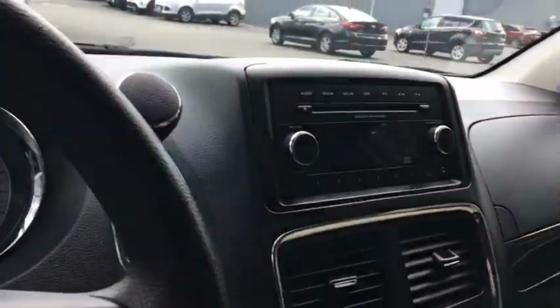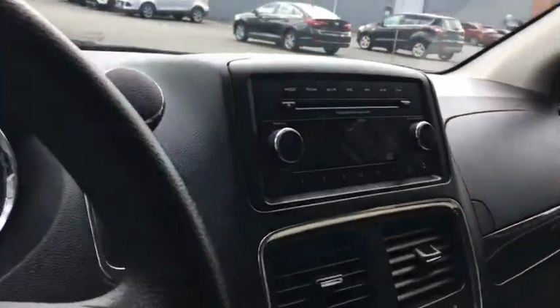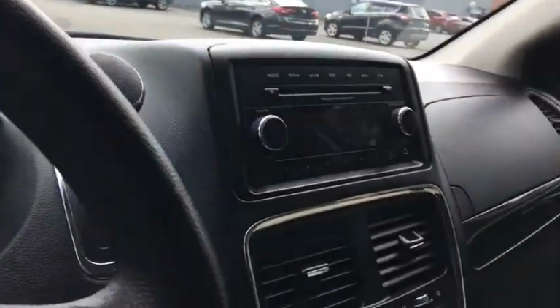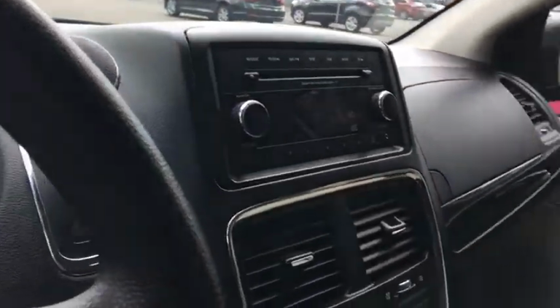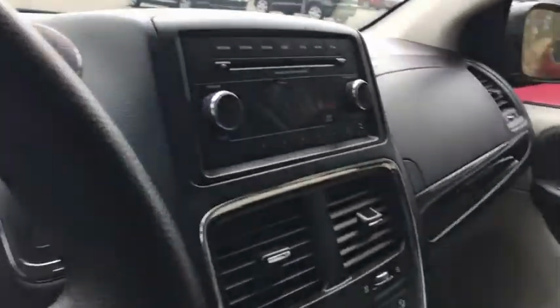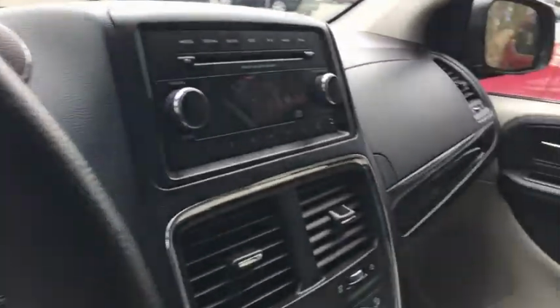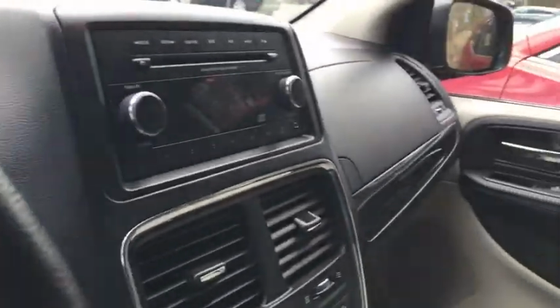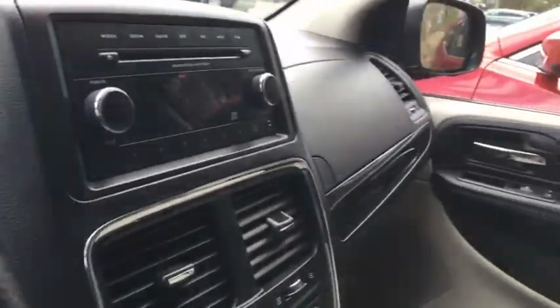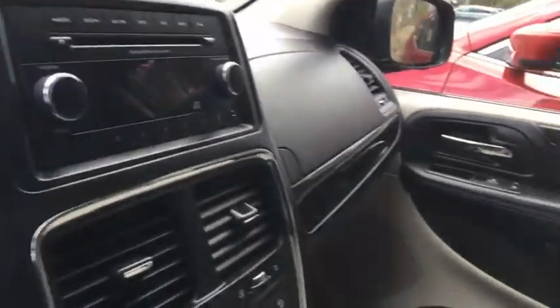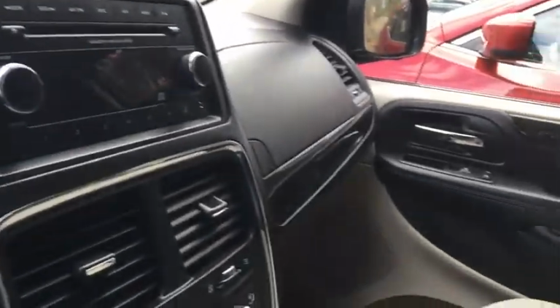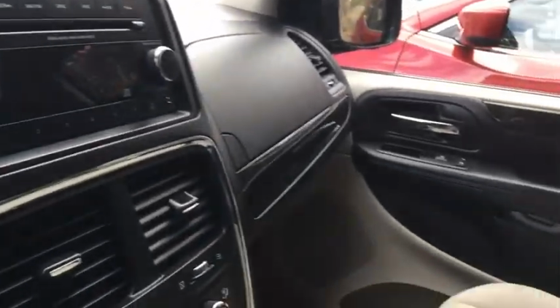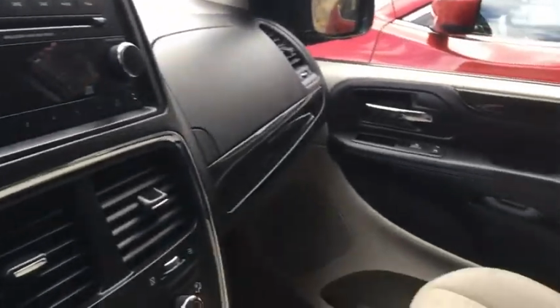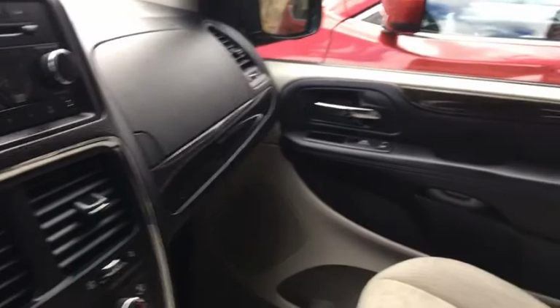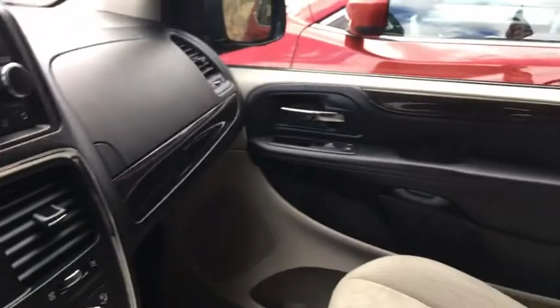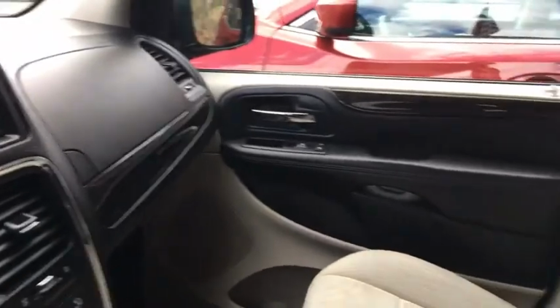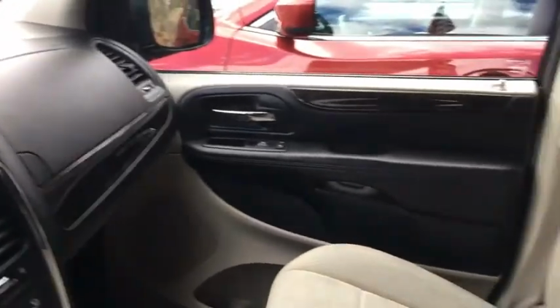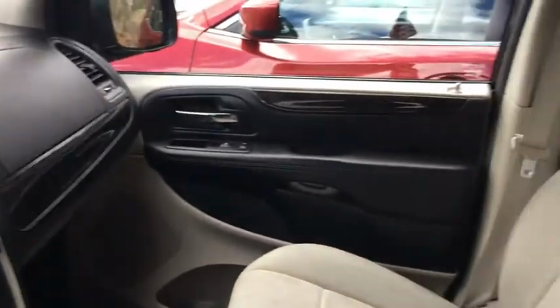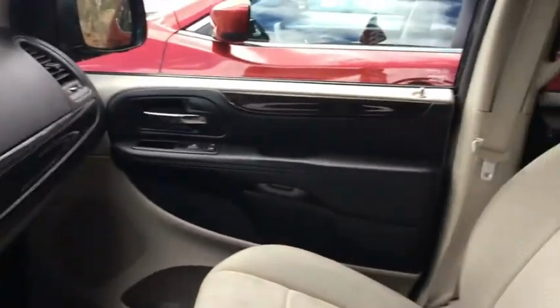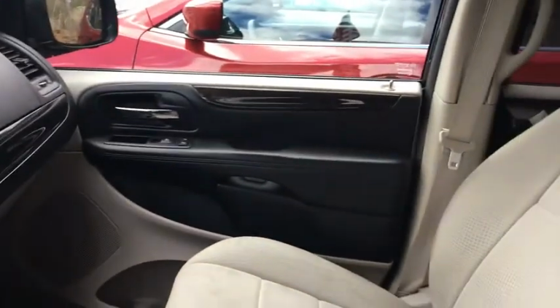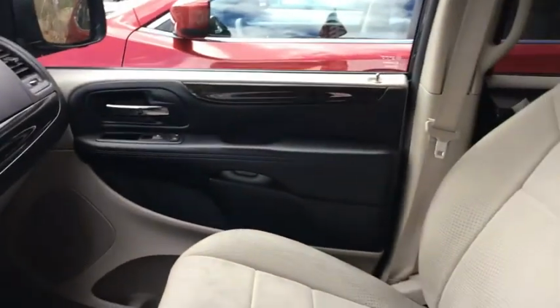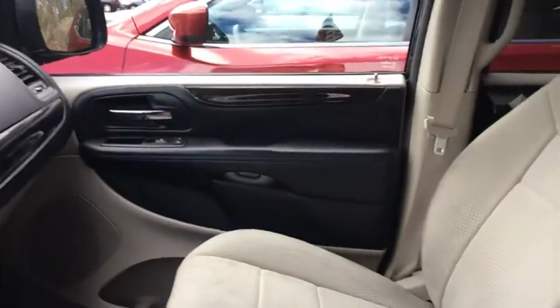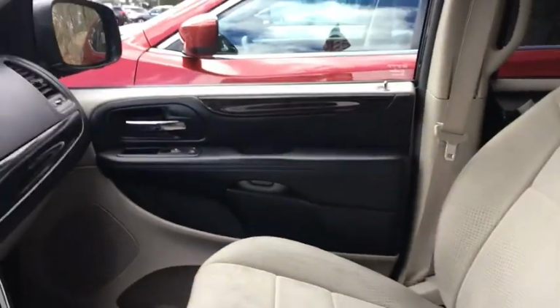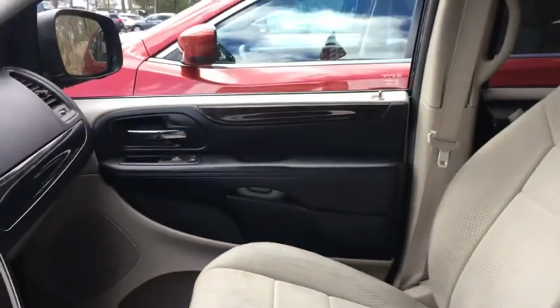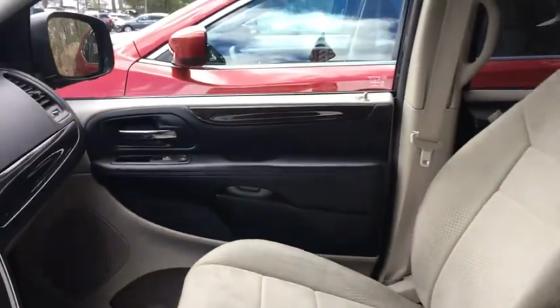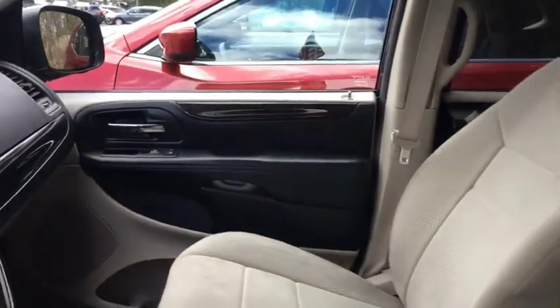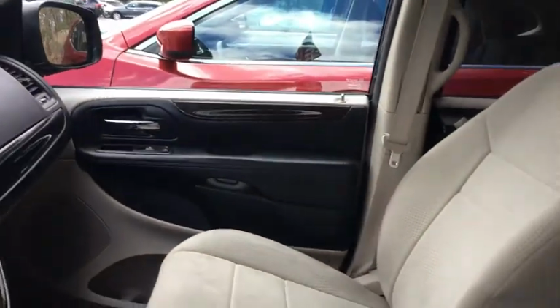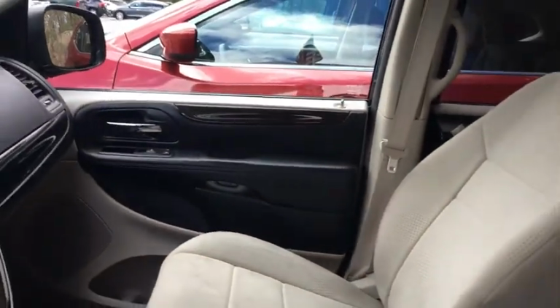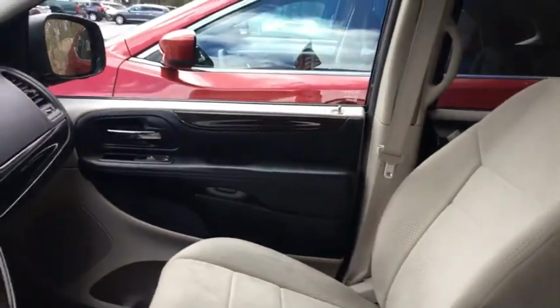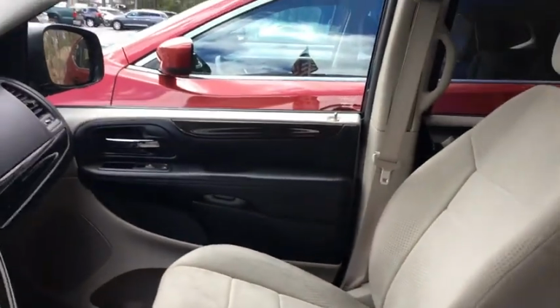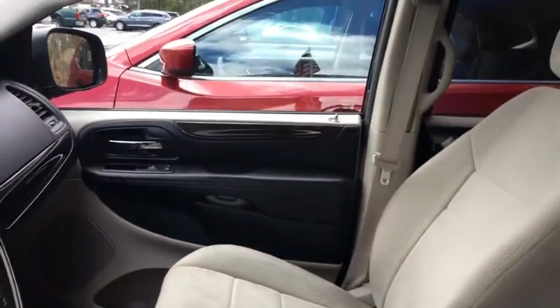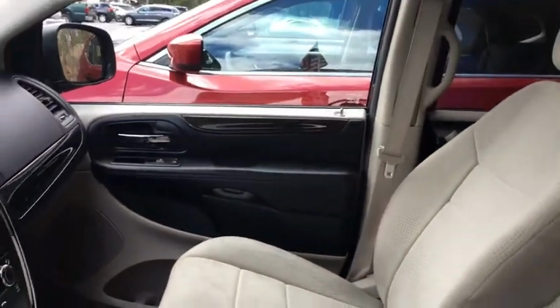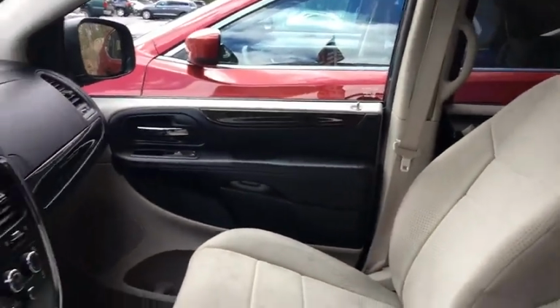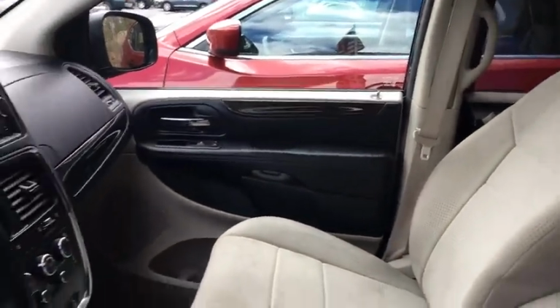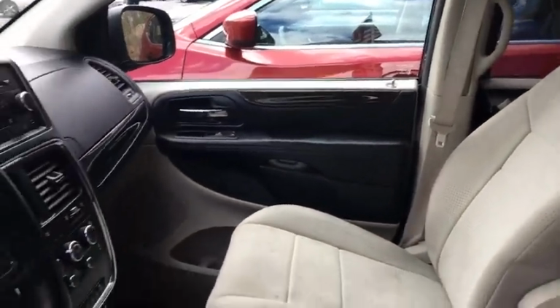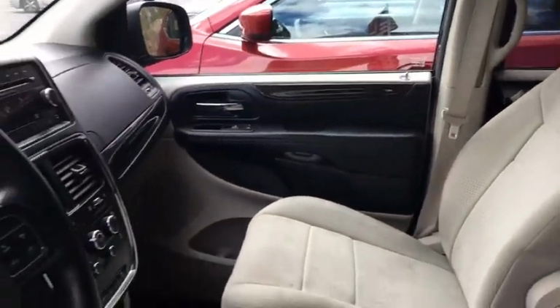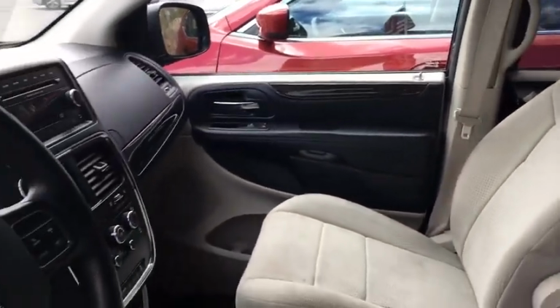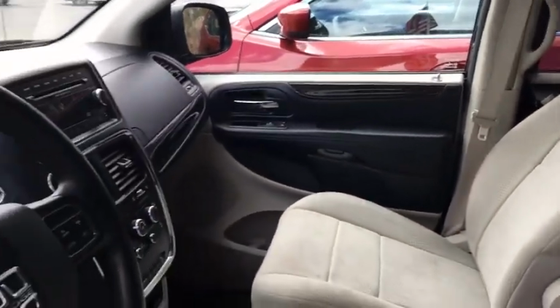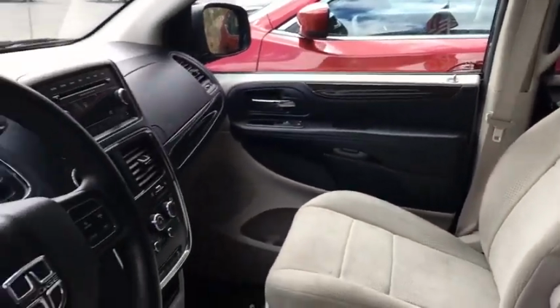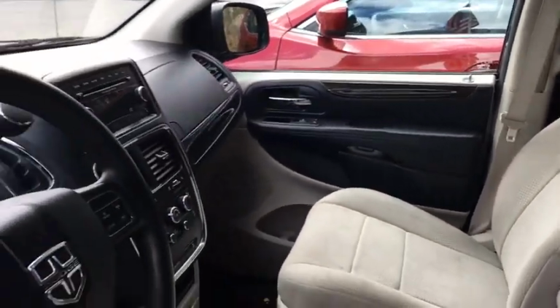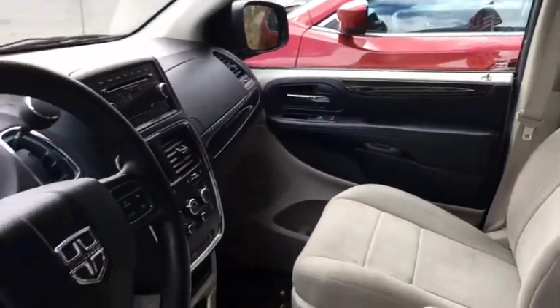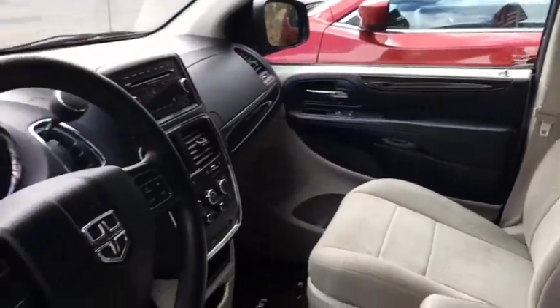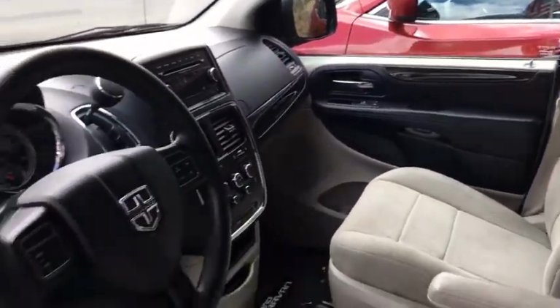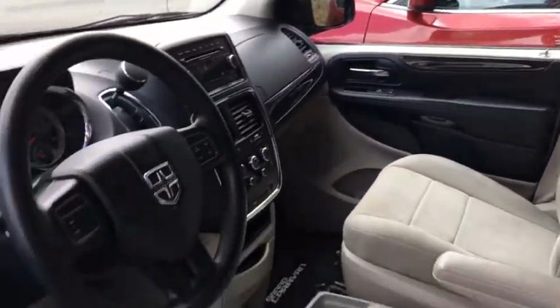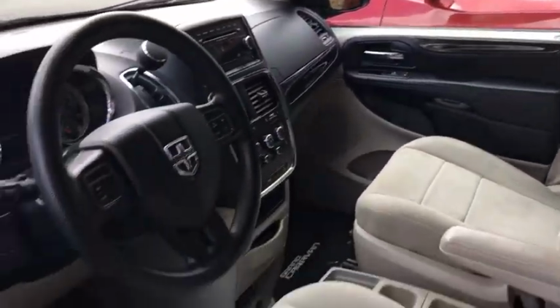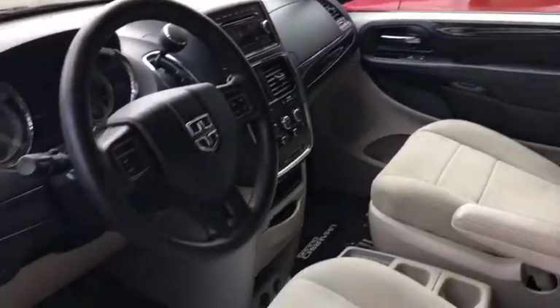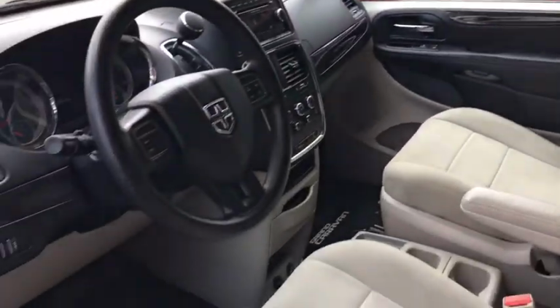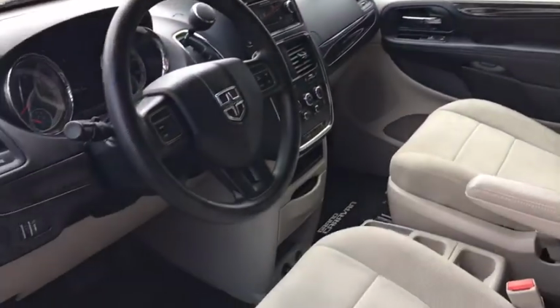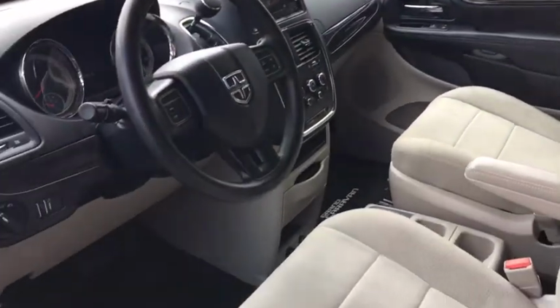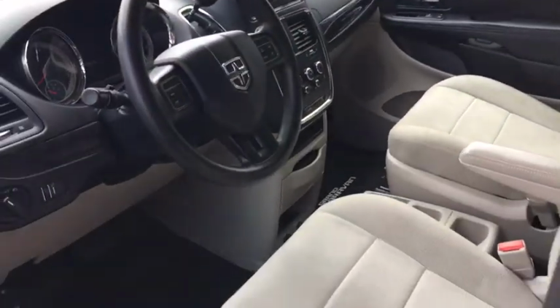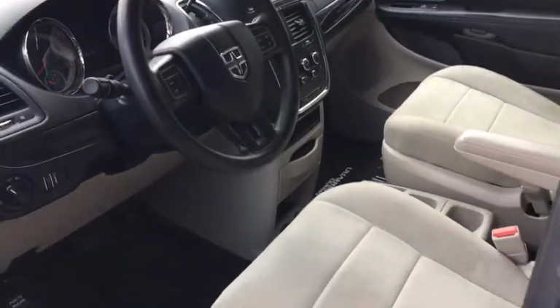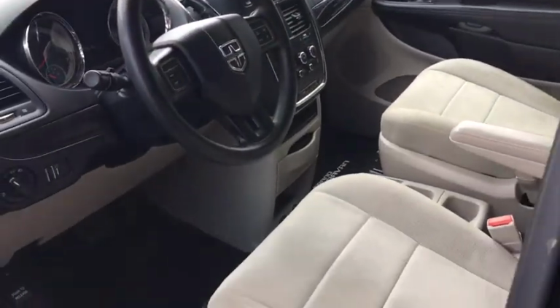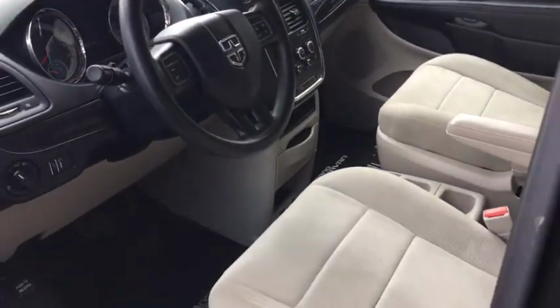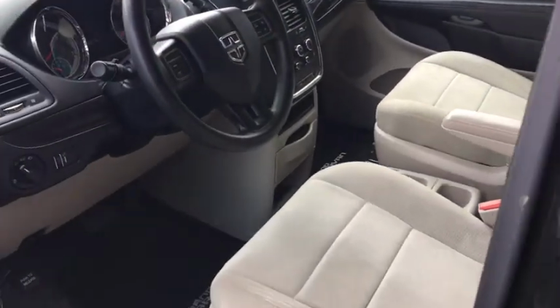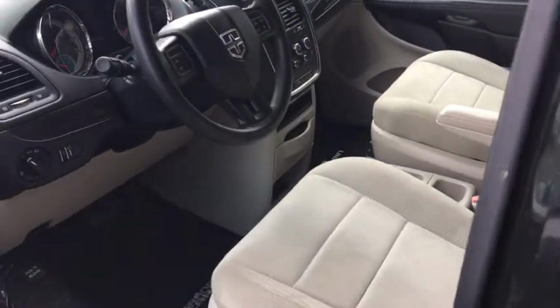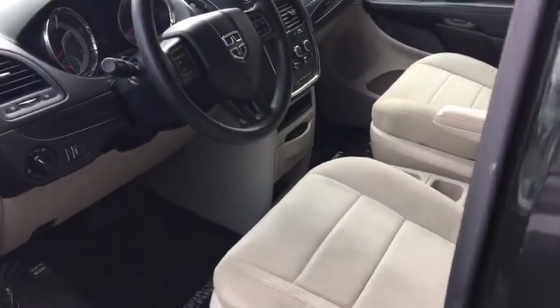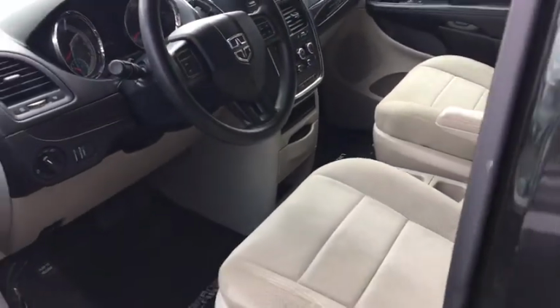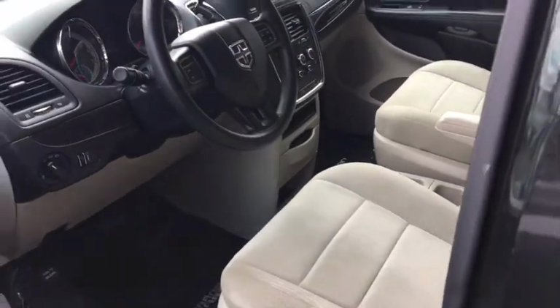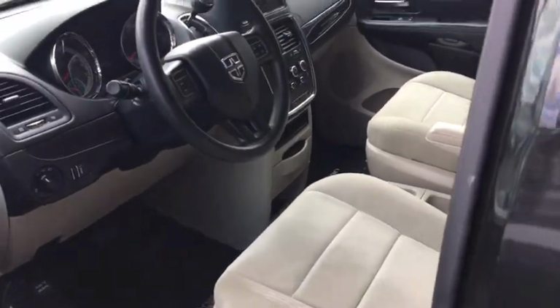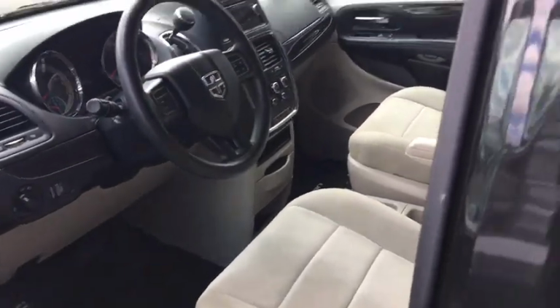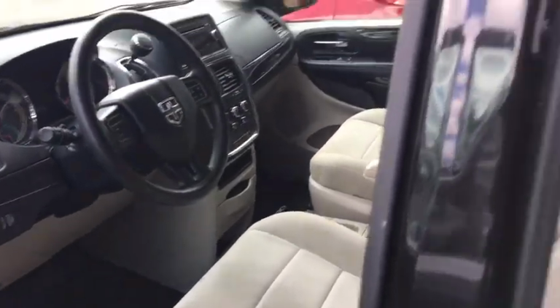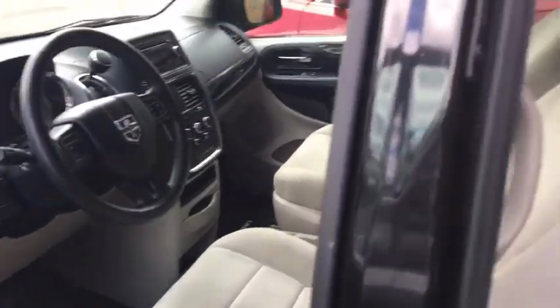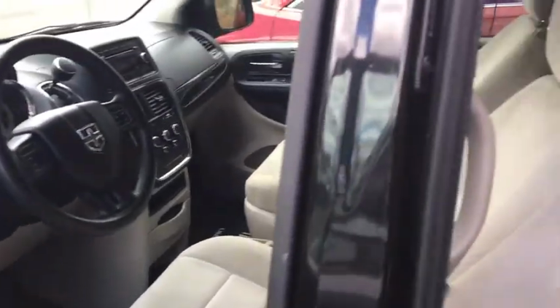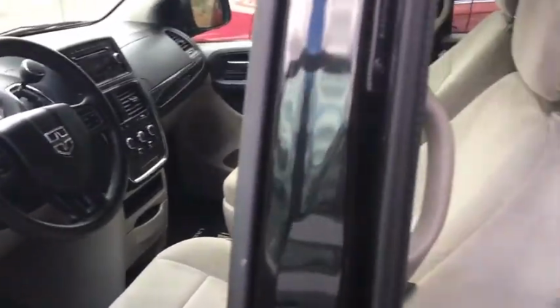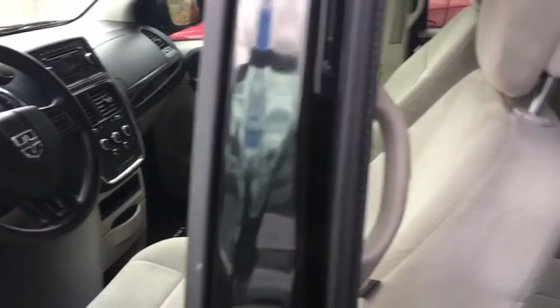This vehicle has less than 60,000 miles. Here are some of this vehicle's great options: keyless entry,